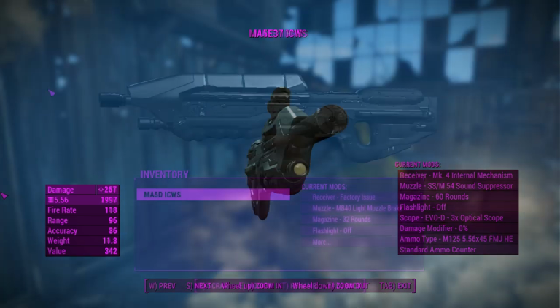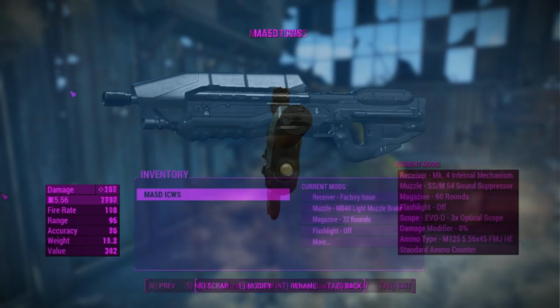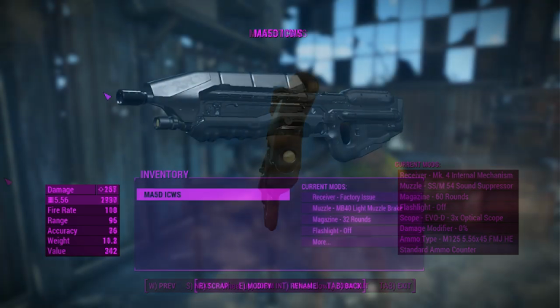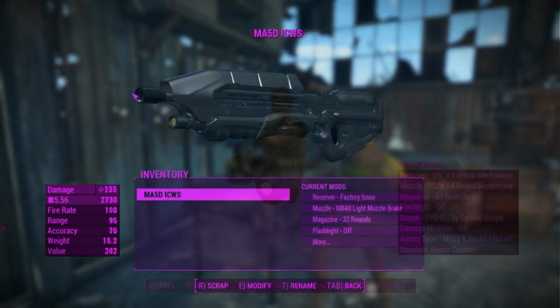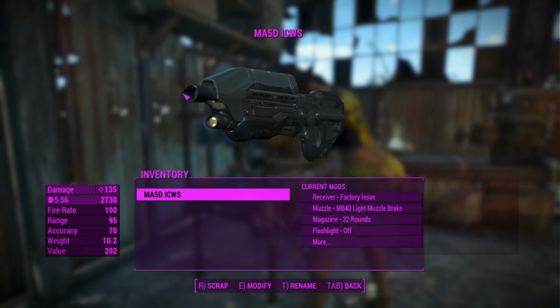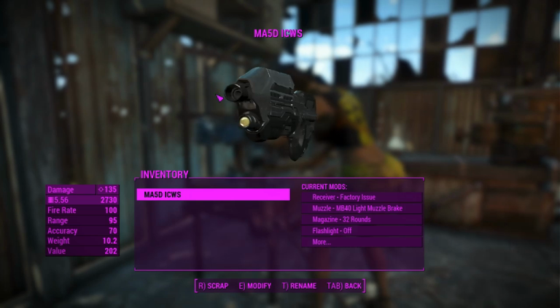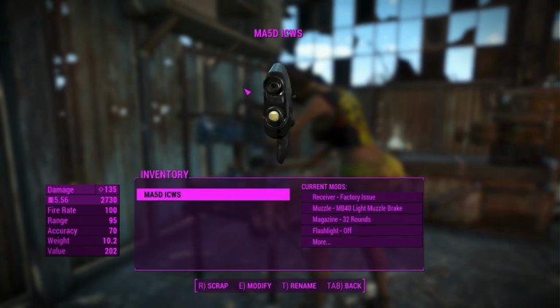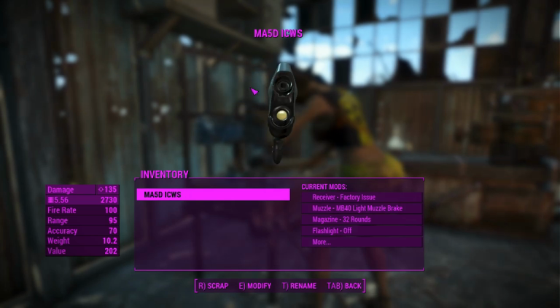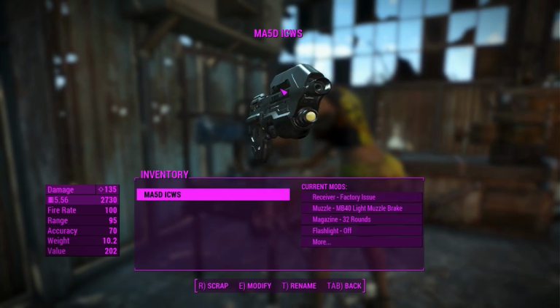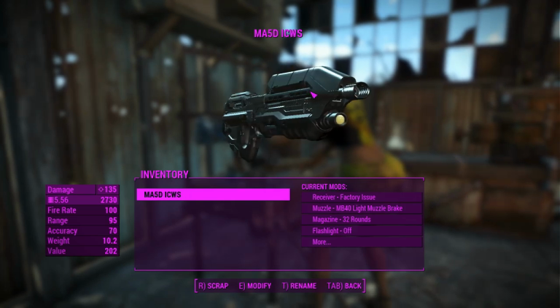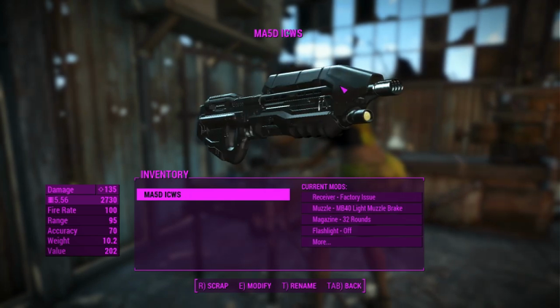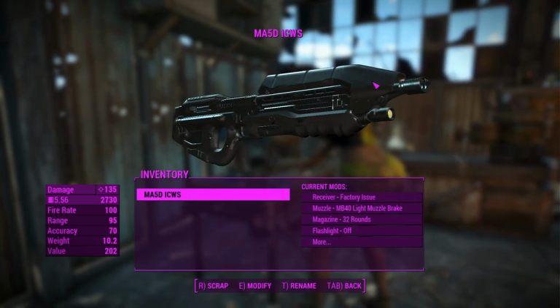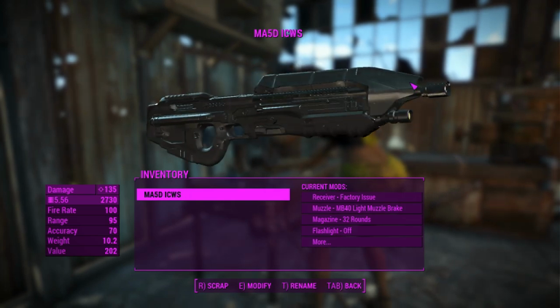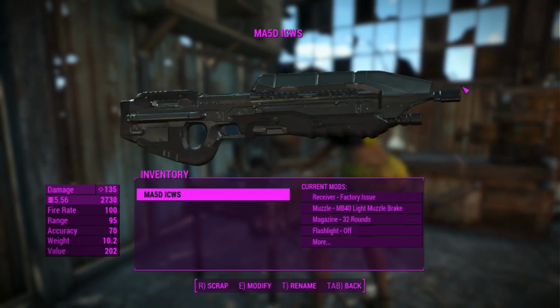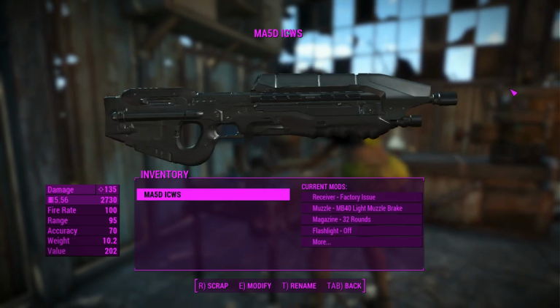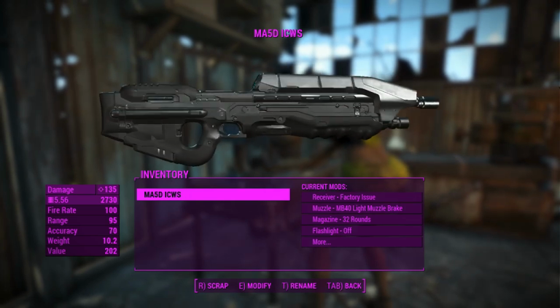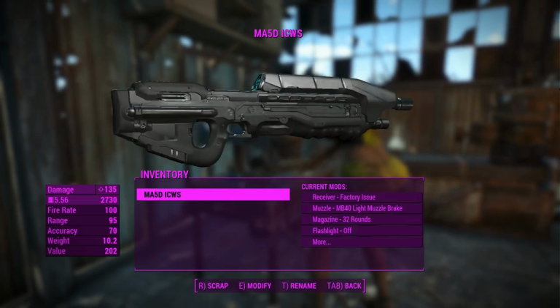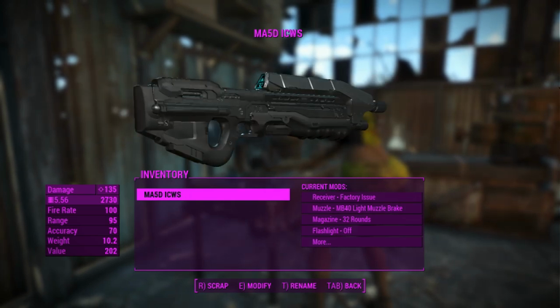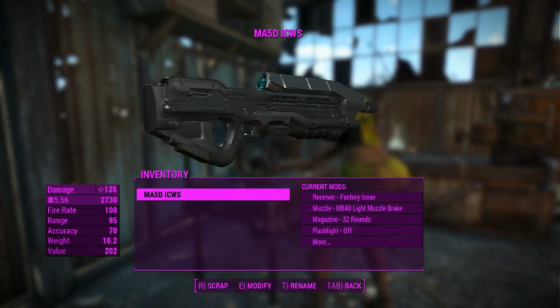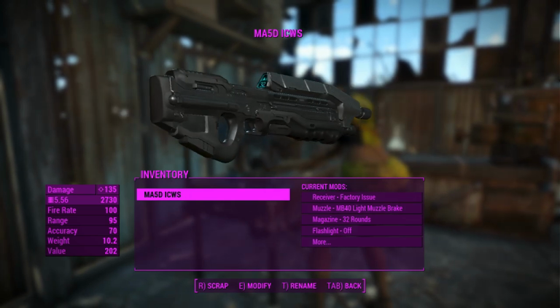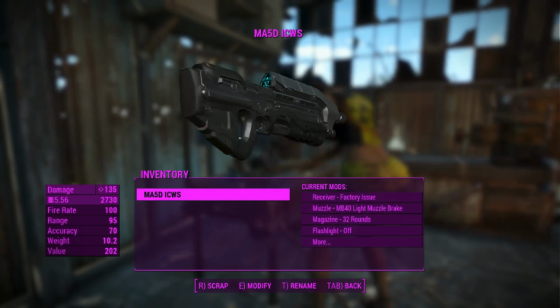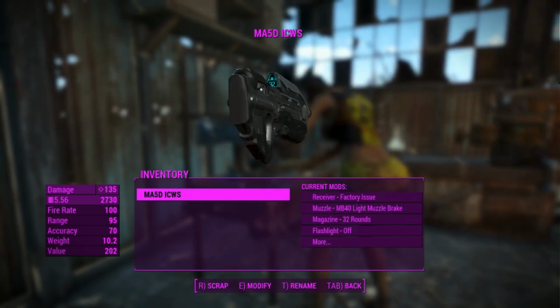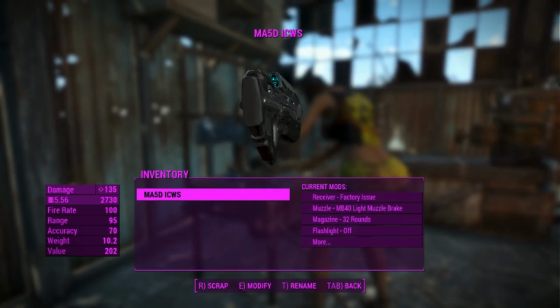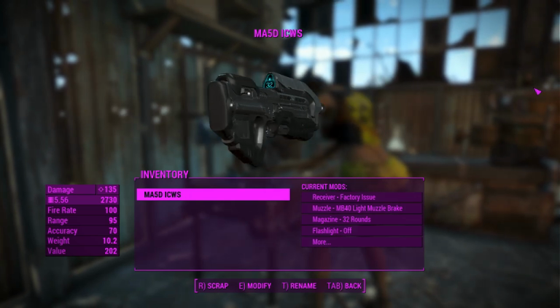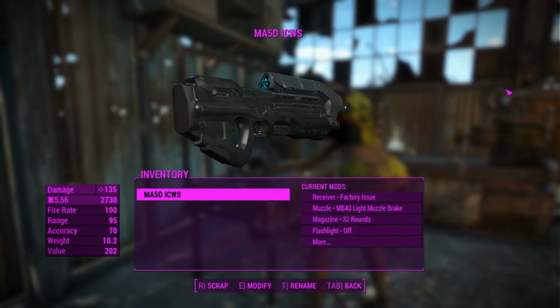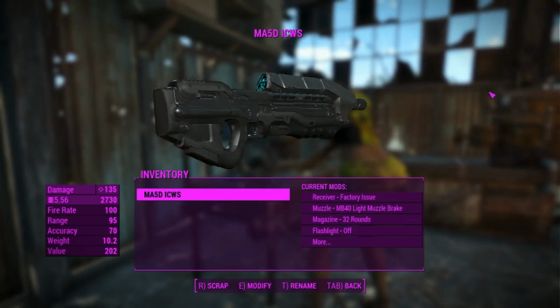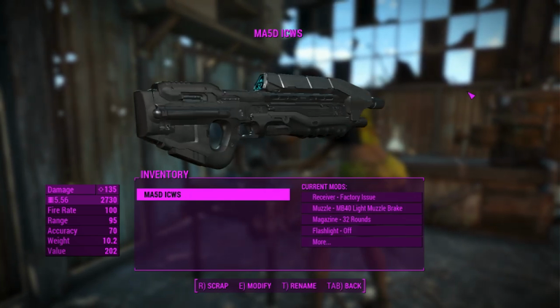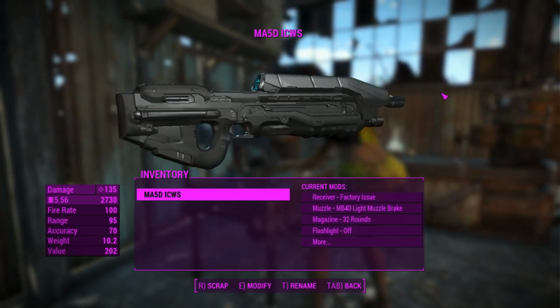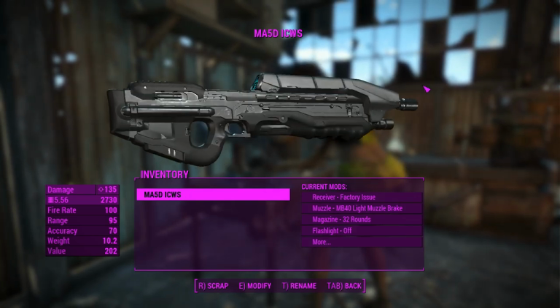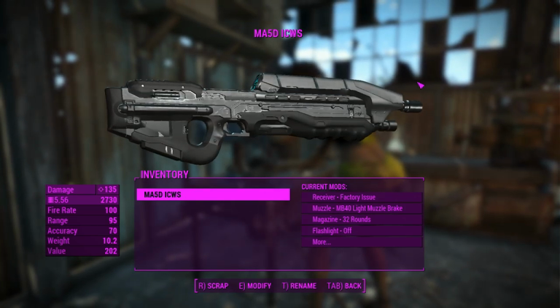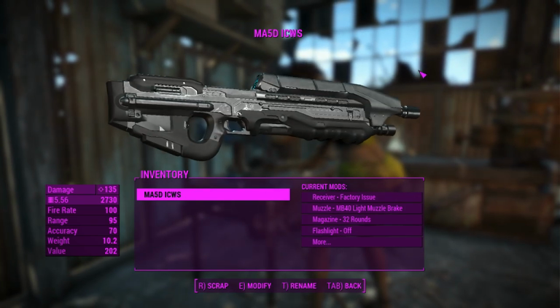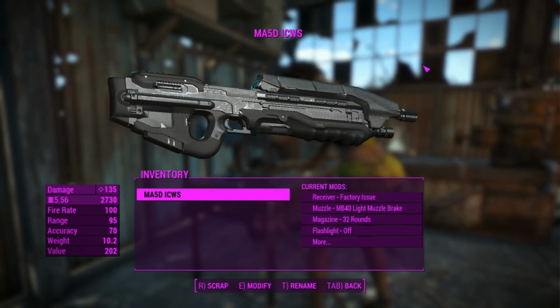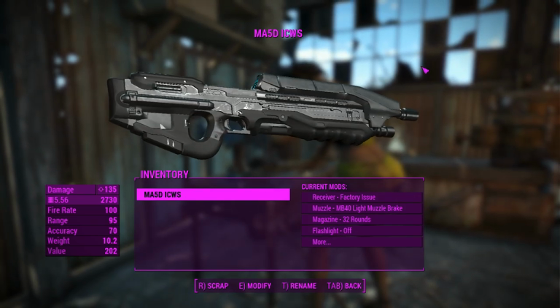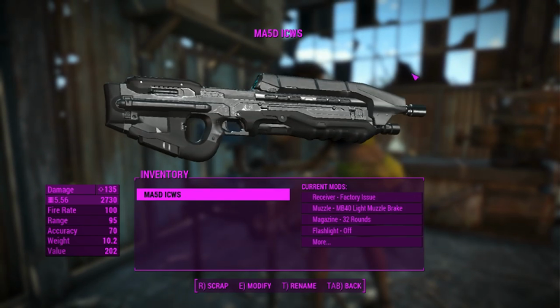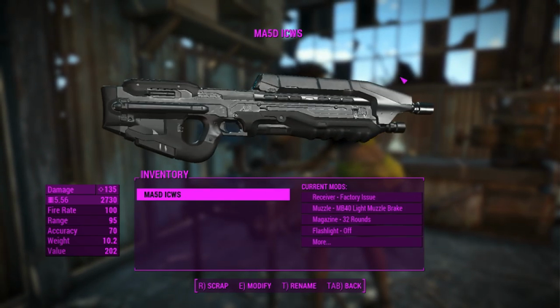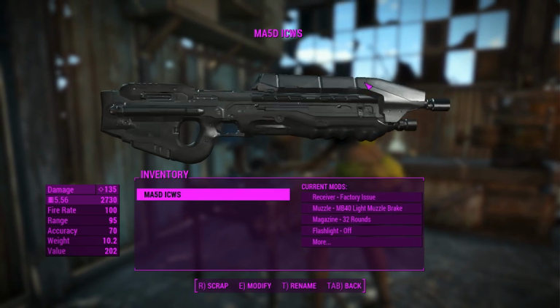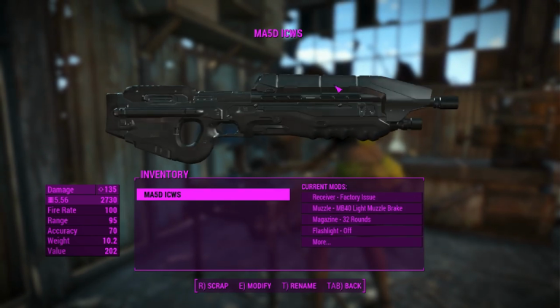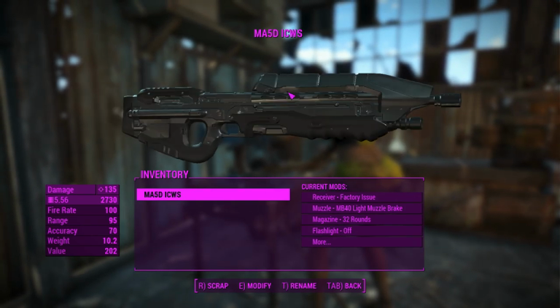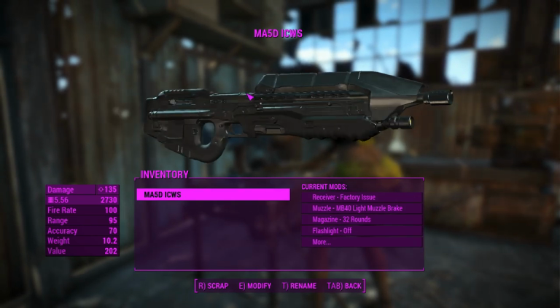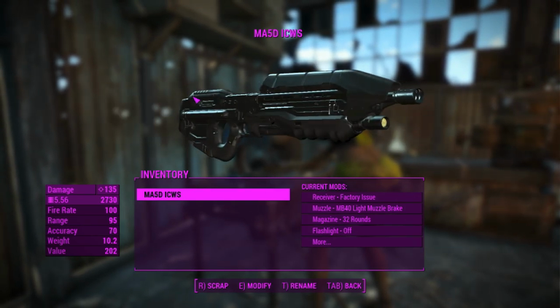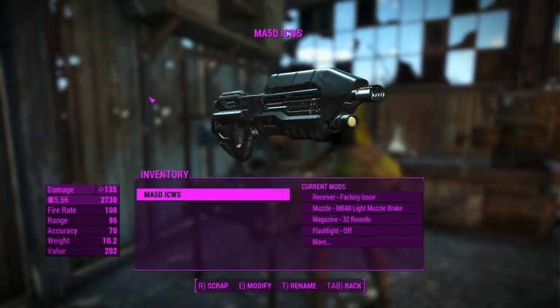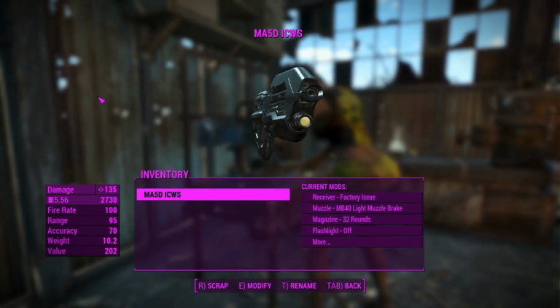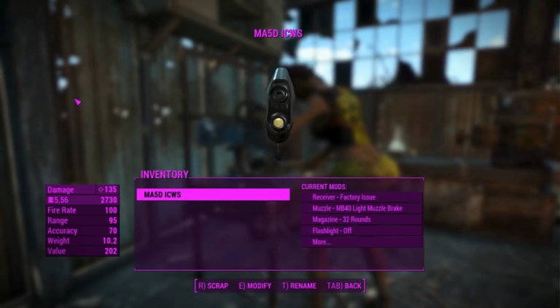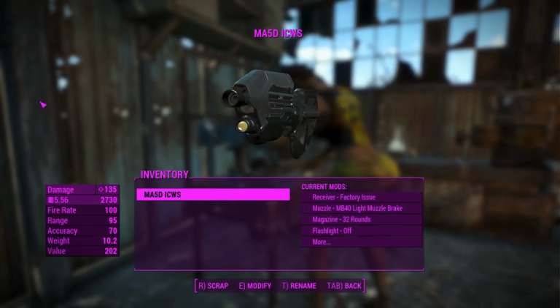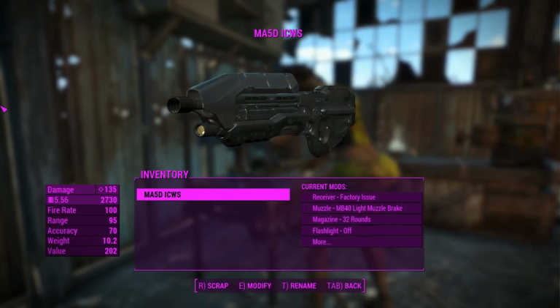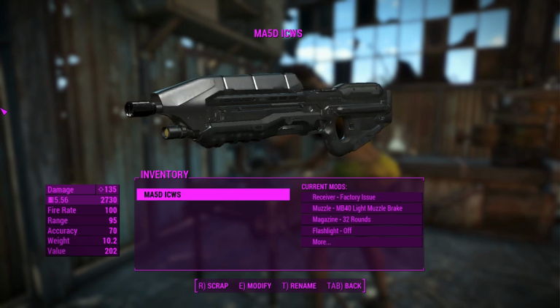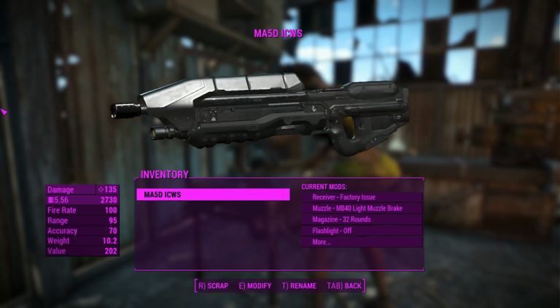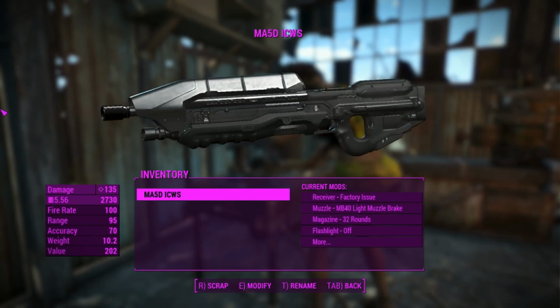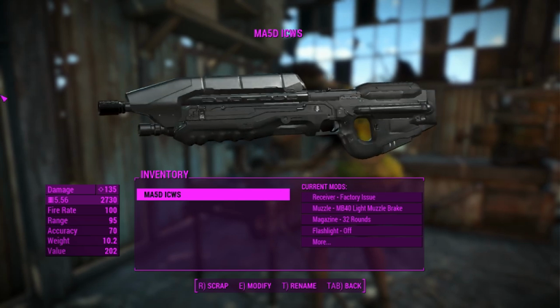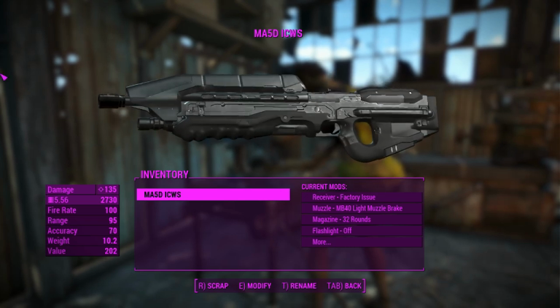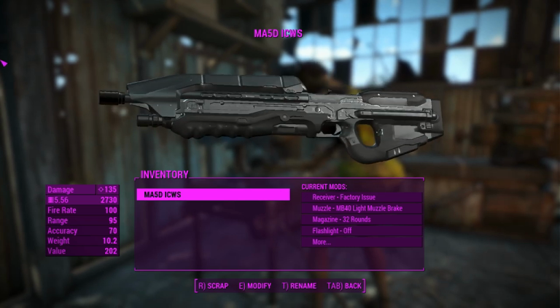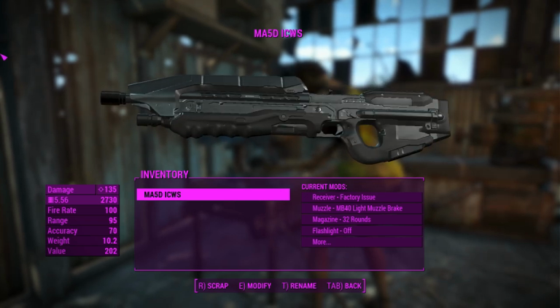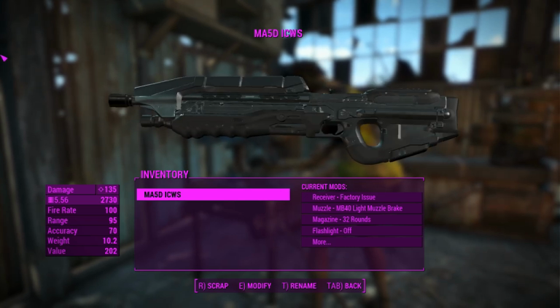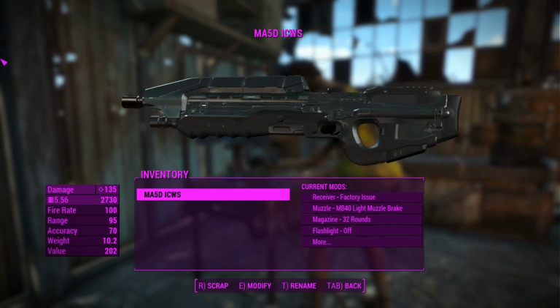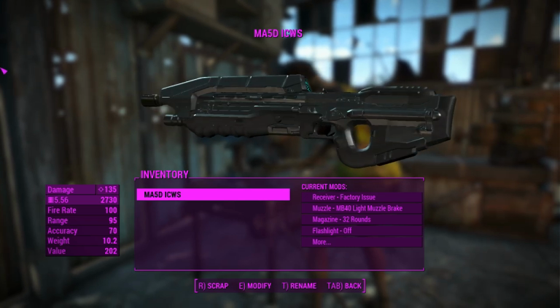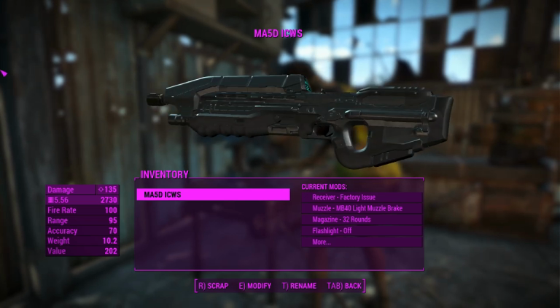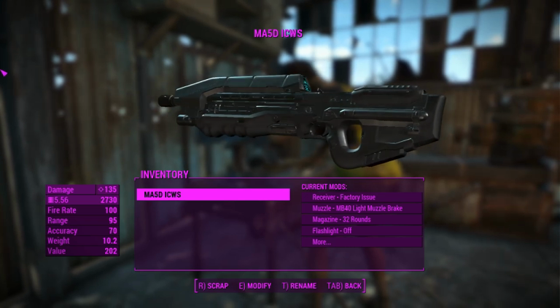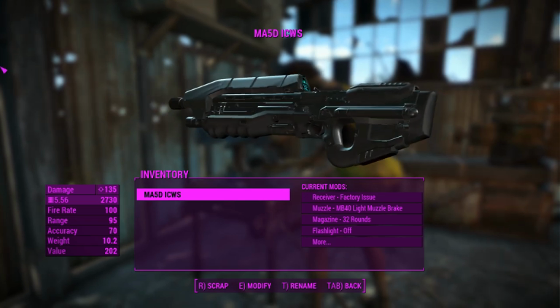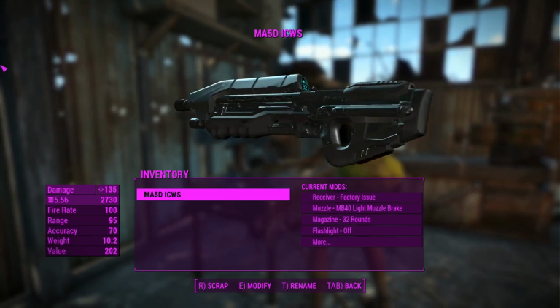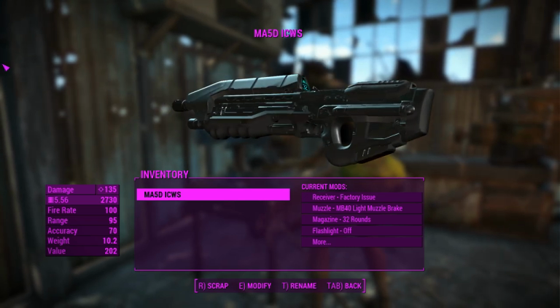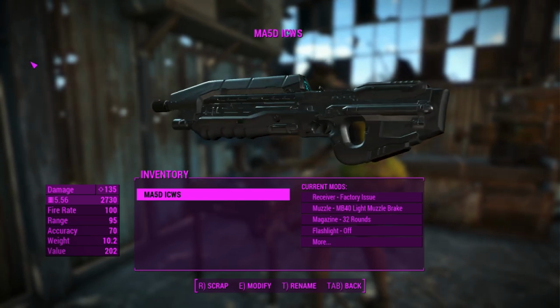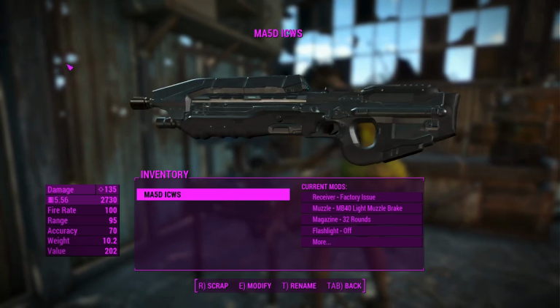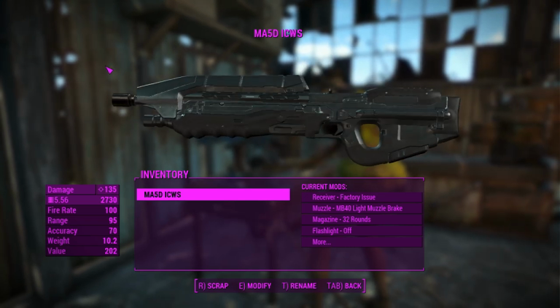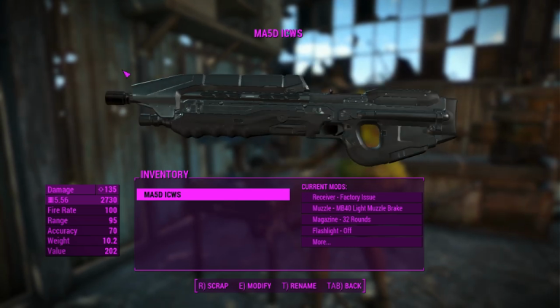G'day, this is Captain Ubin. This is the MA5D ICWS — the Halo Assault Rifle as part of the Miseraya Armory Weapons Mod.